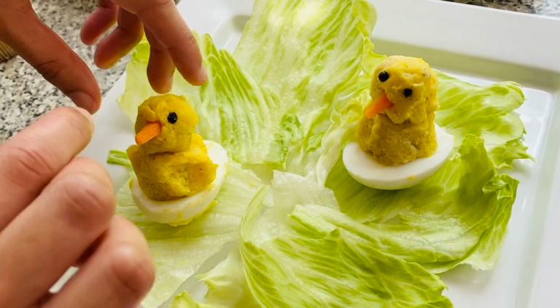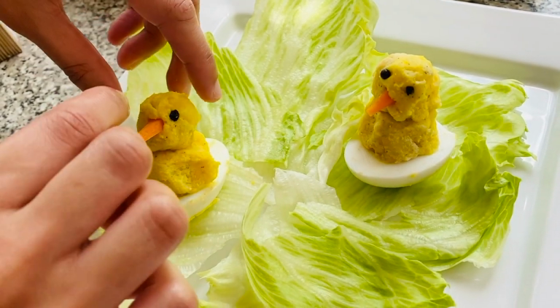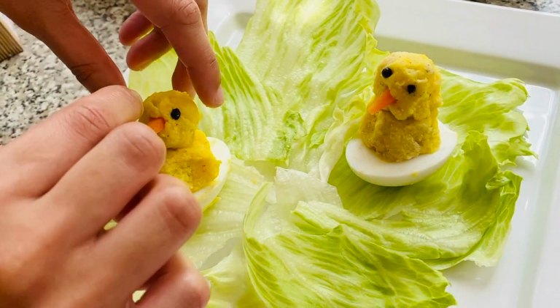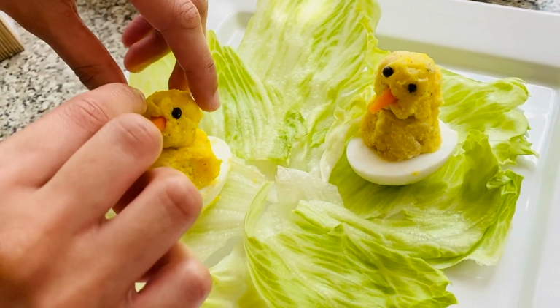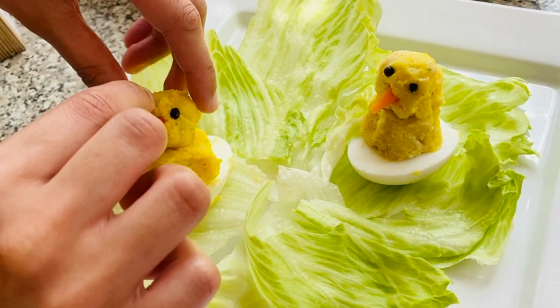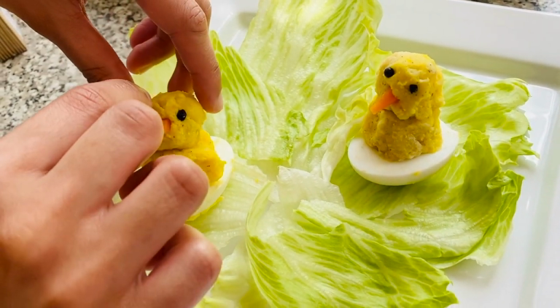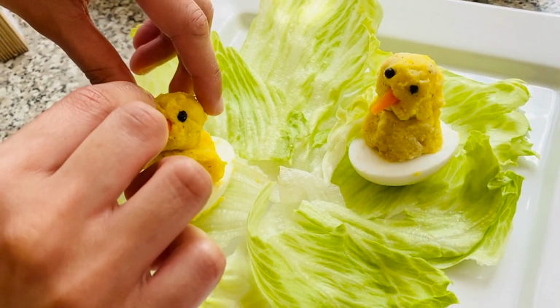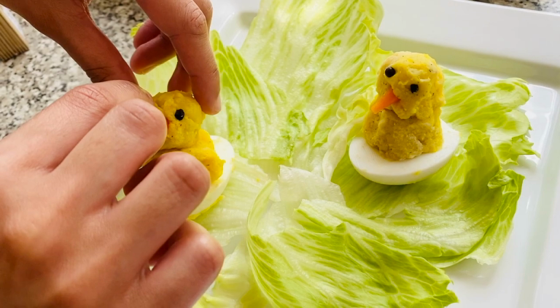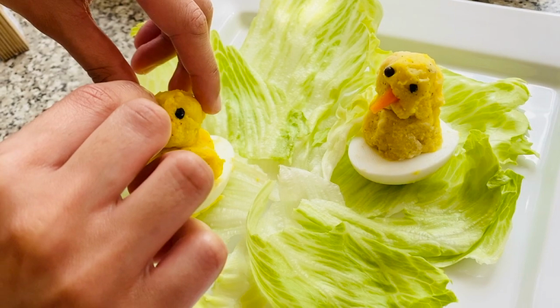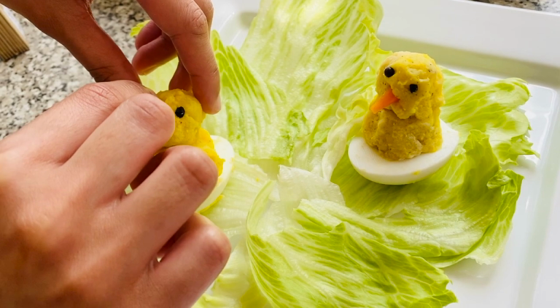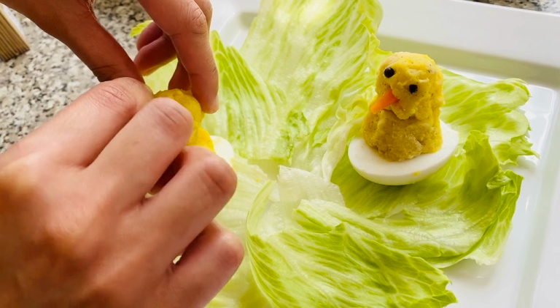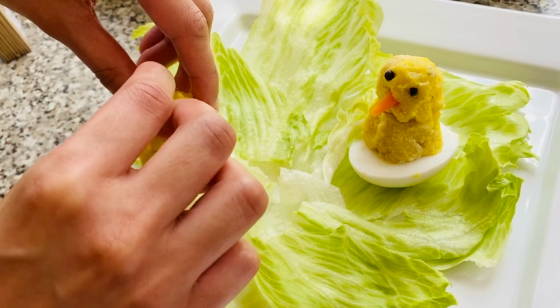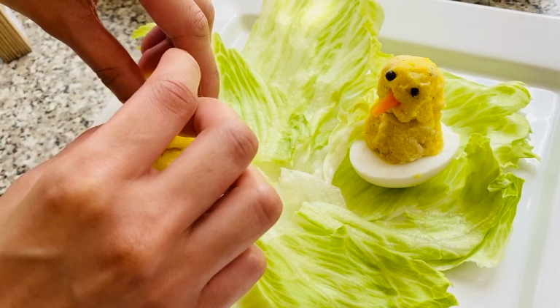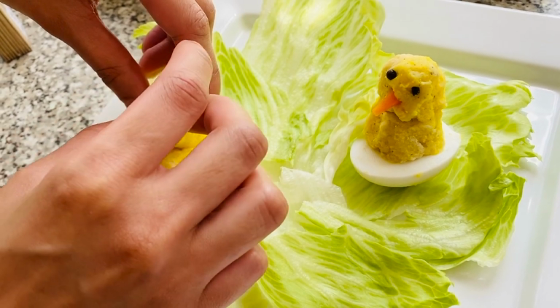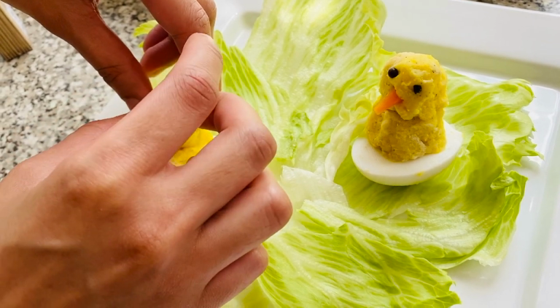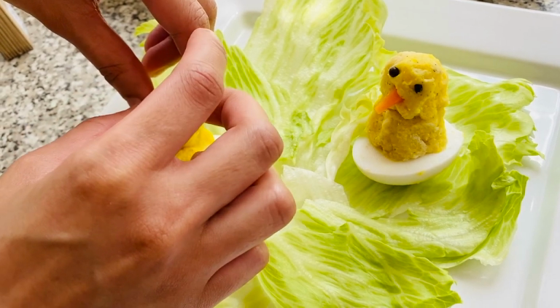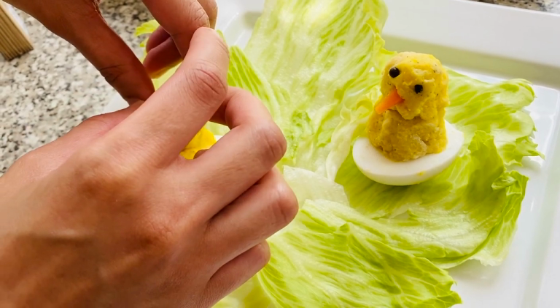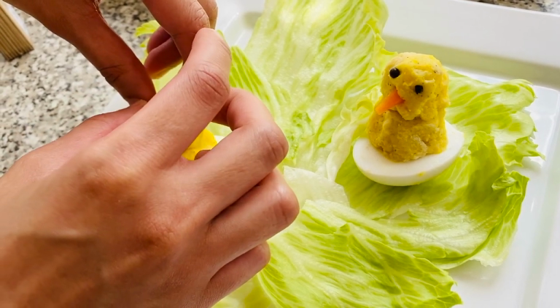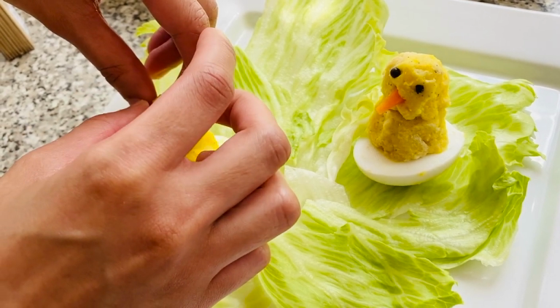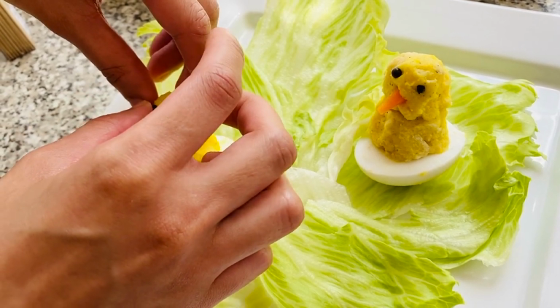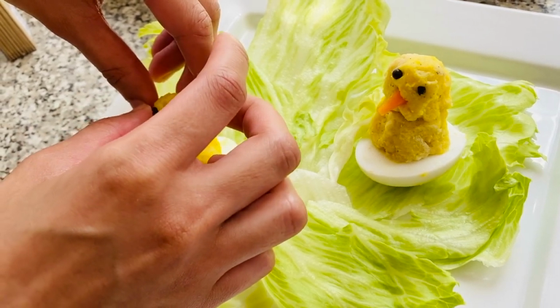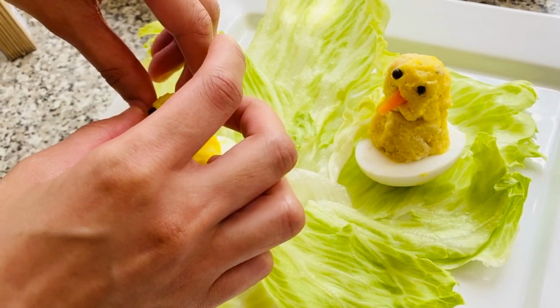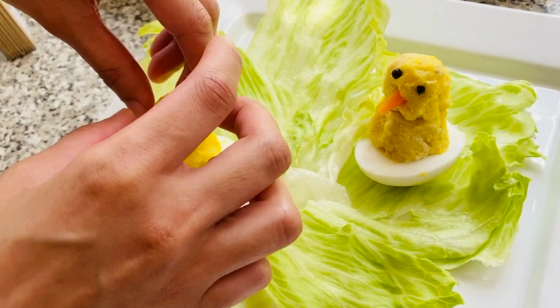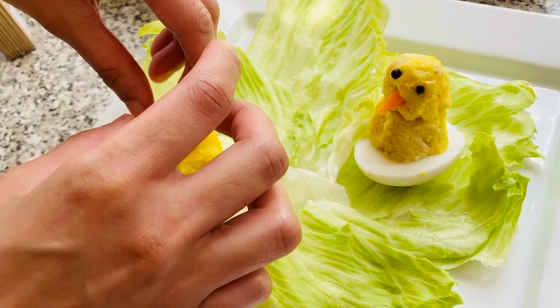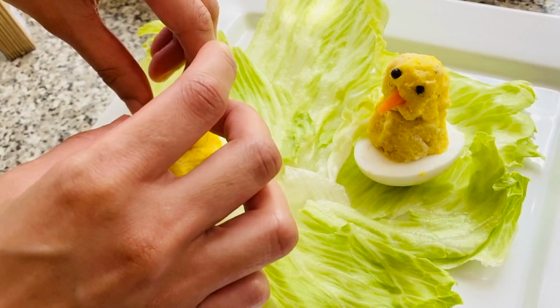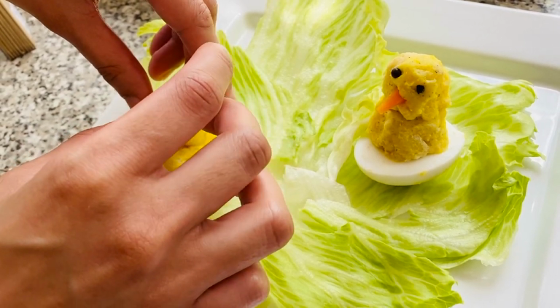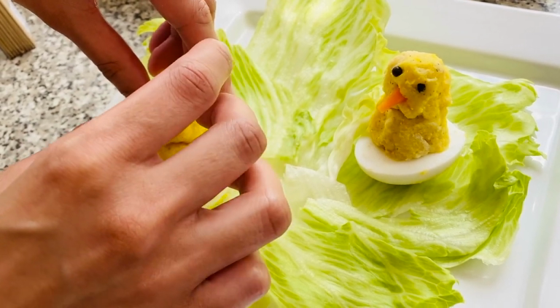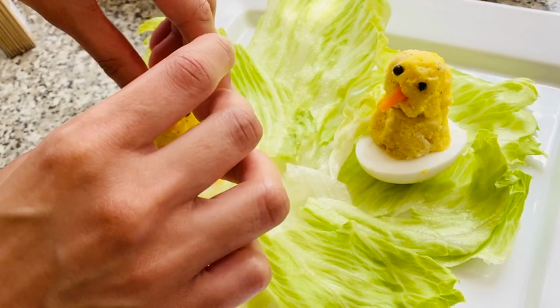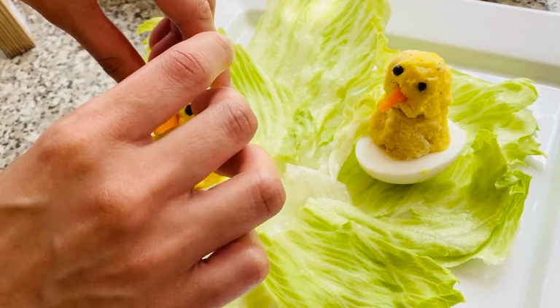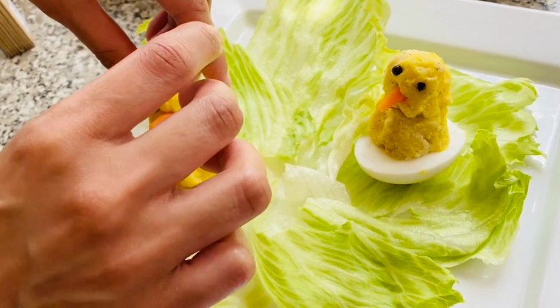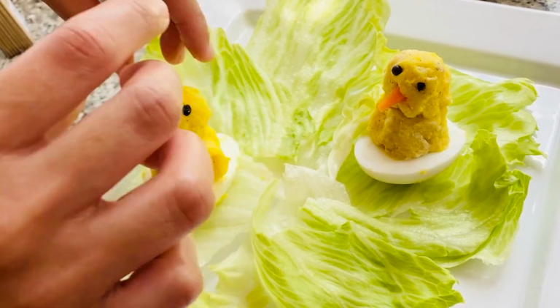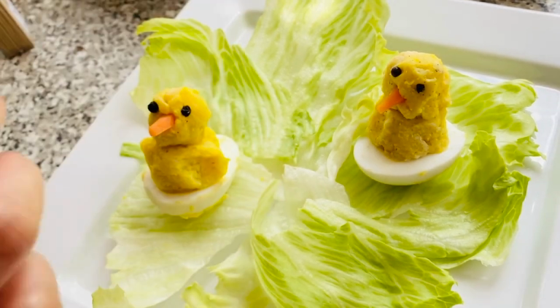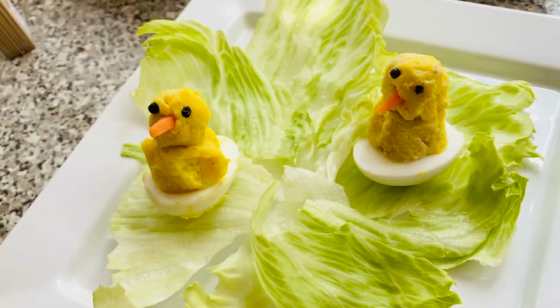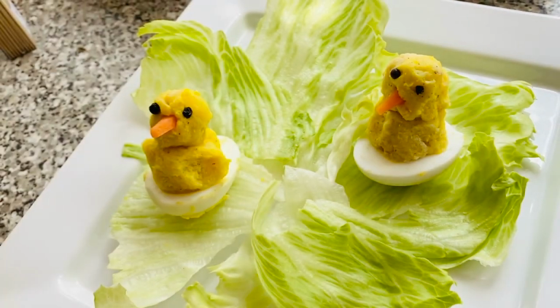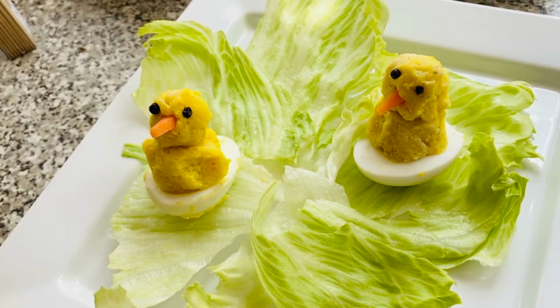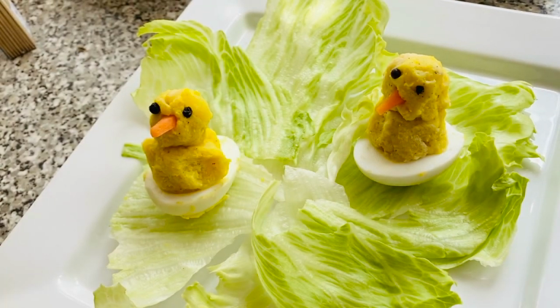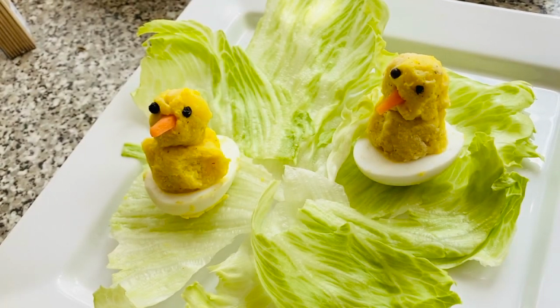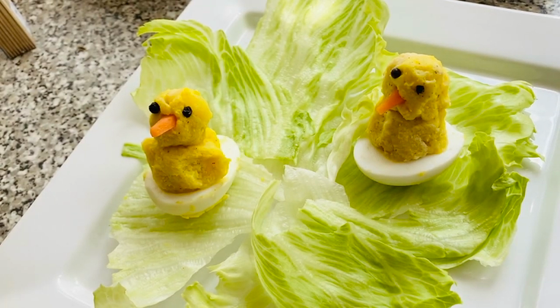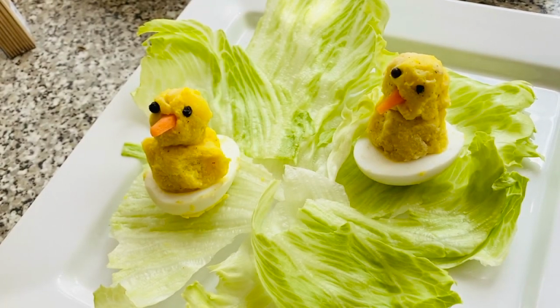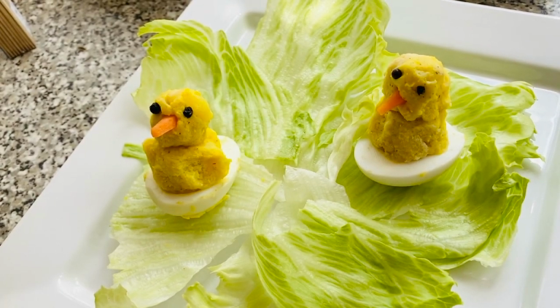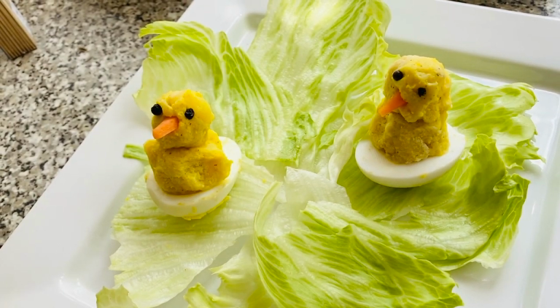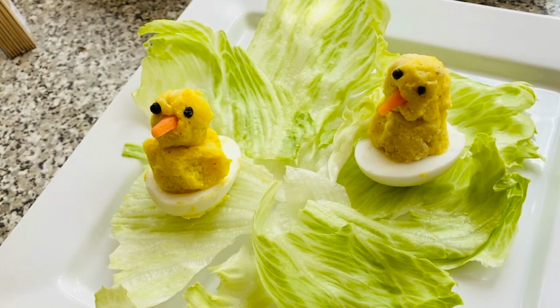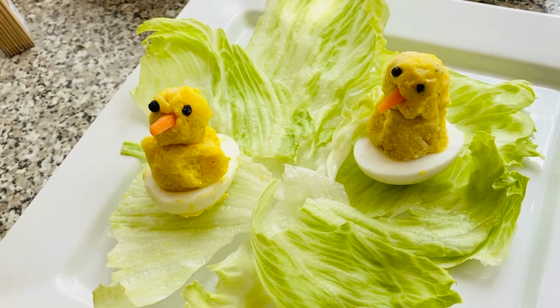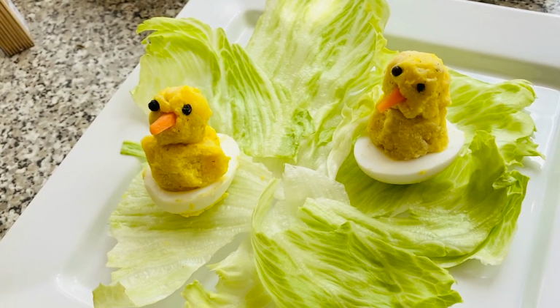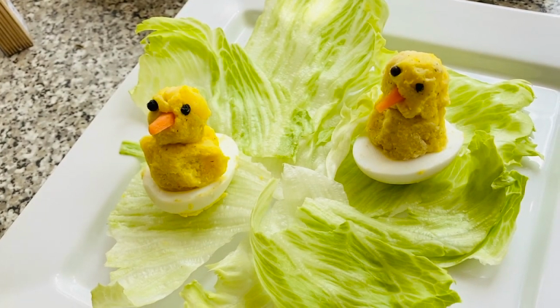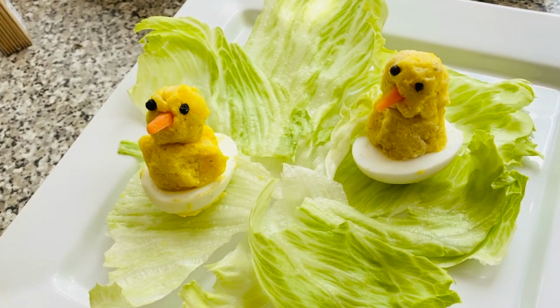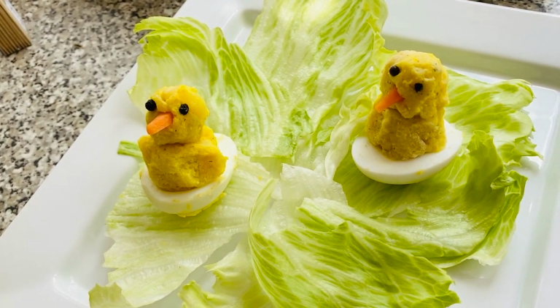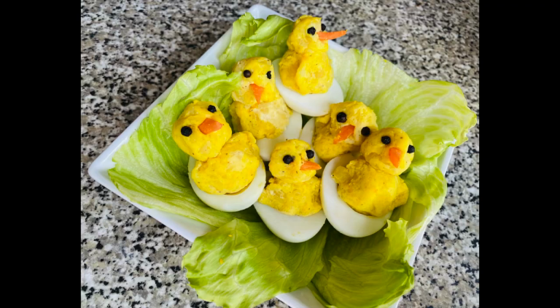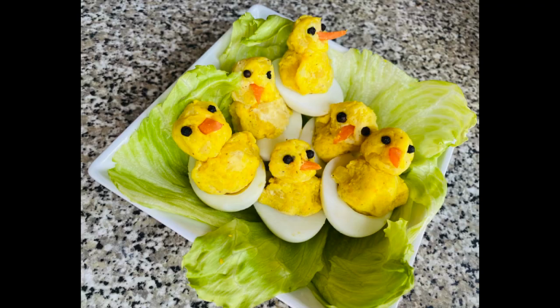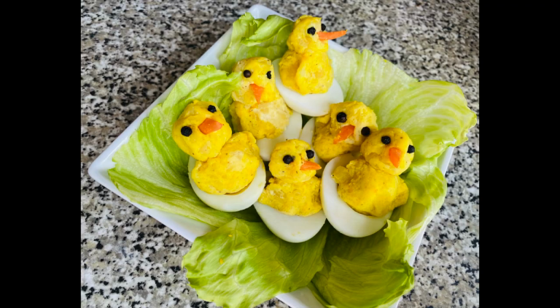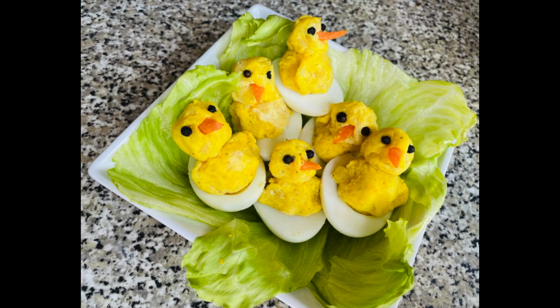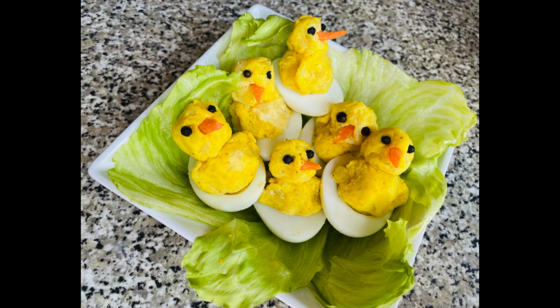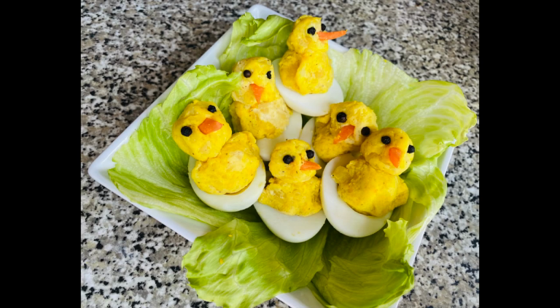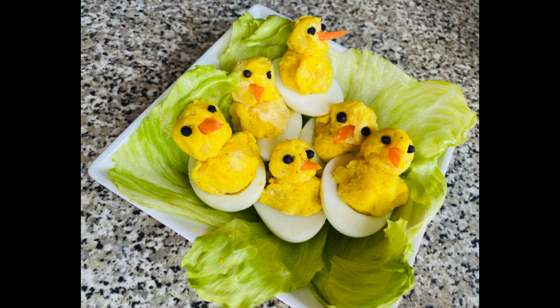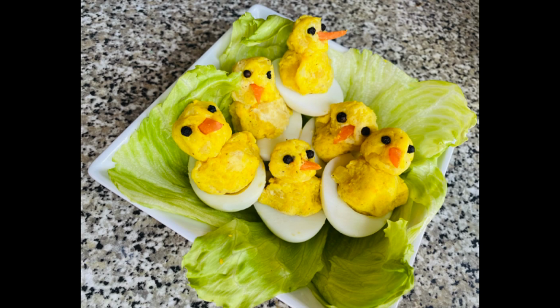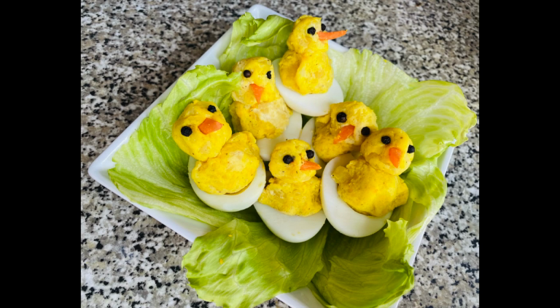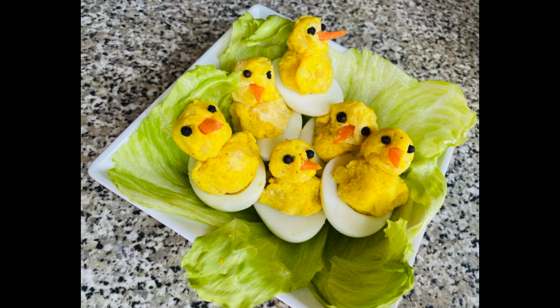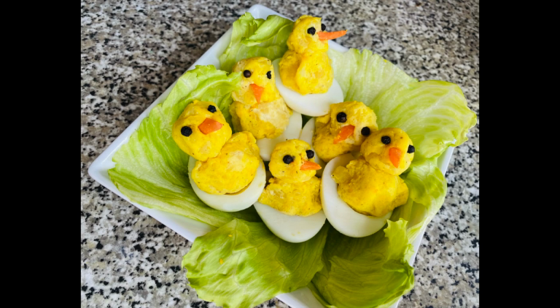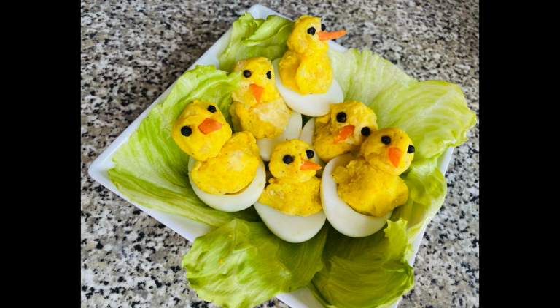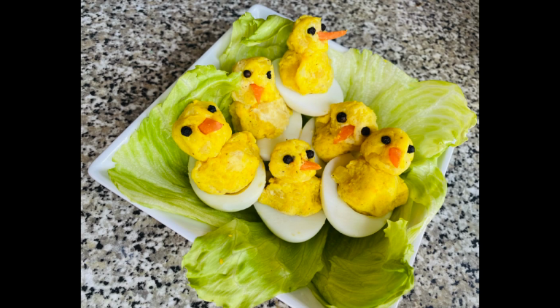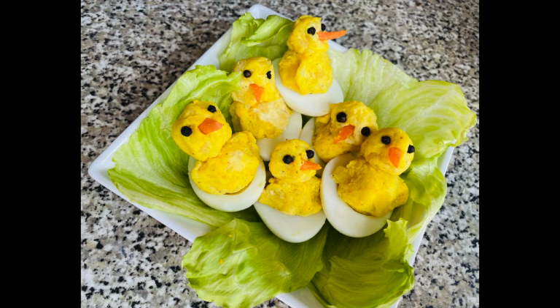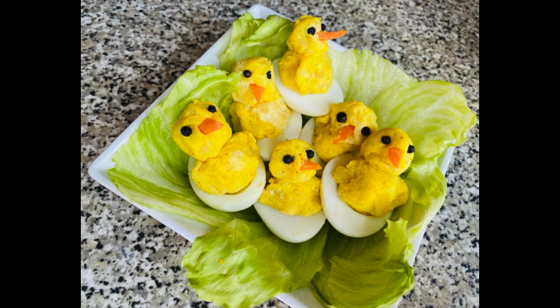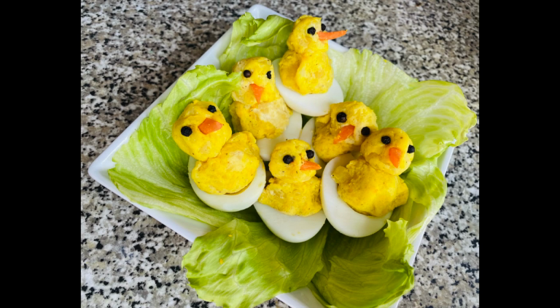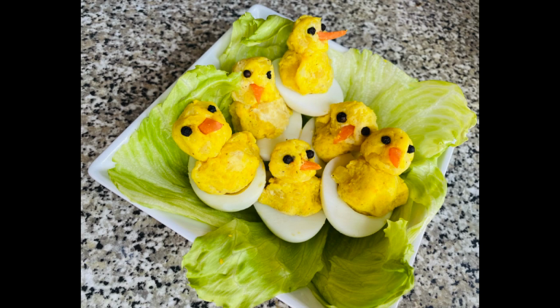You can present this in either a bowl or a plate. And that's the final result!